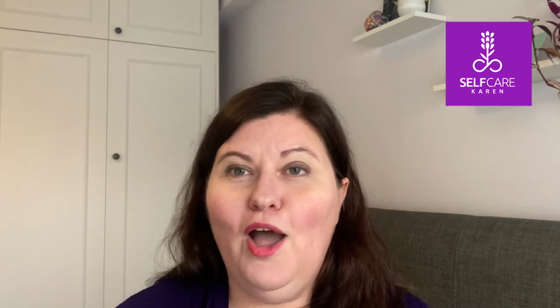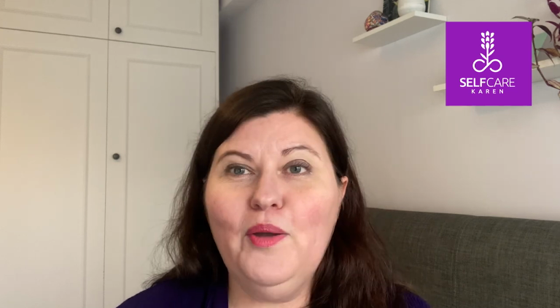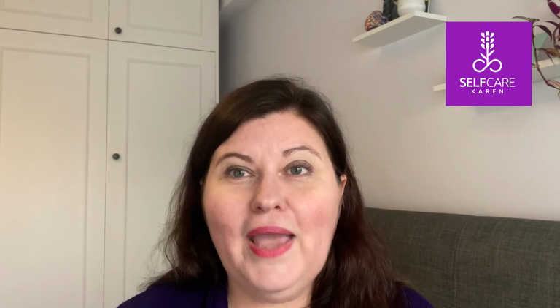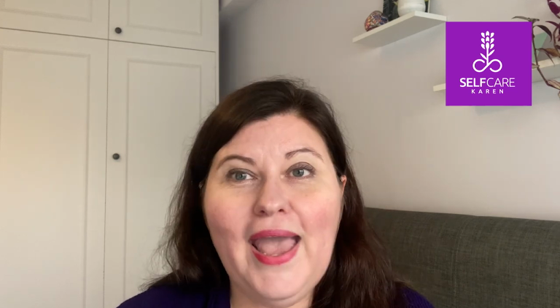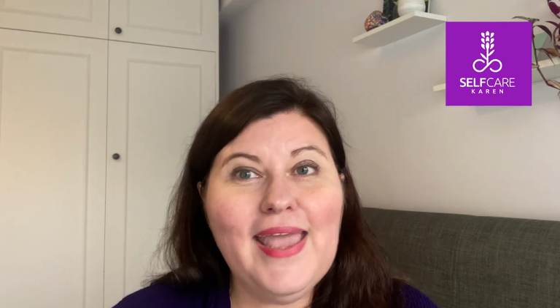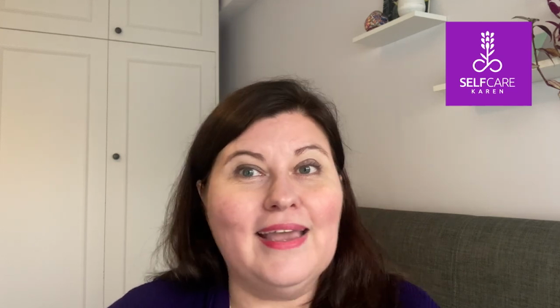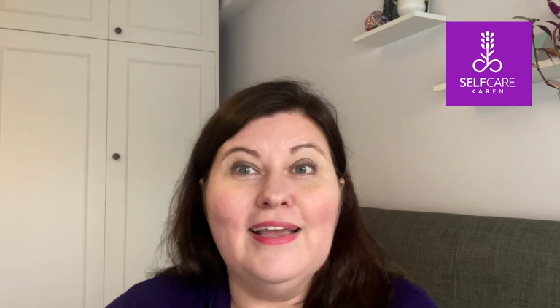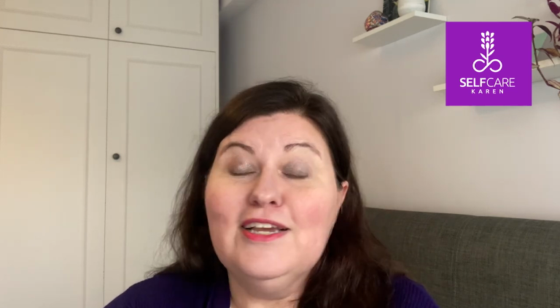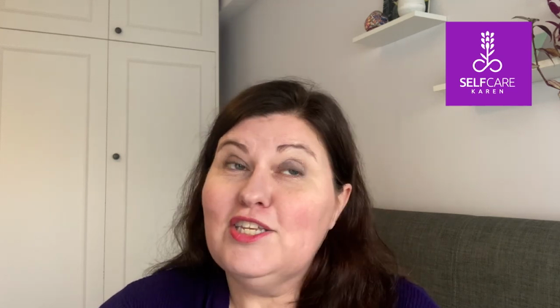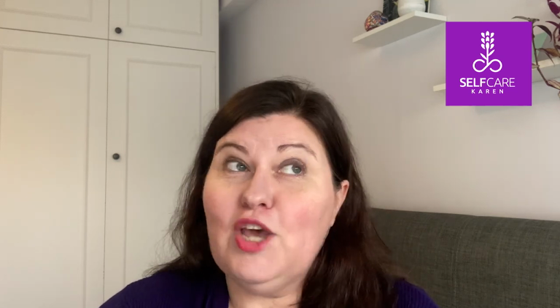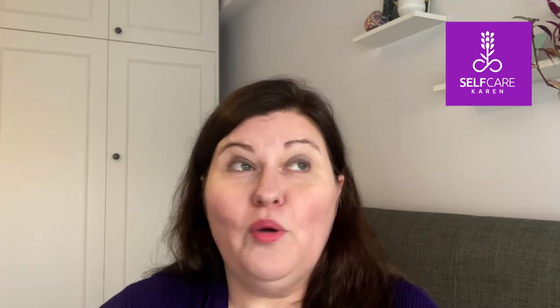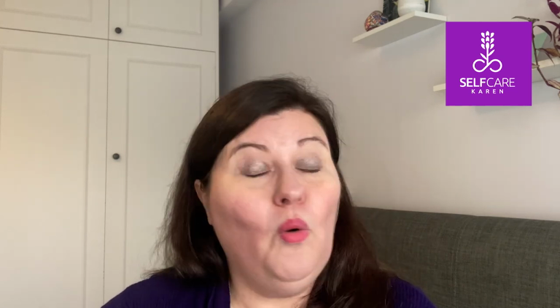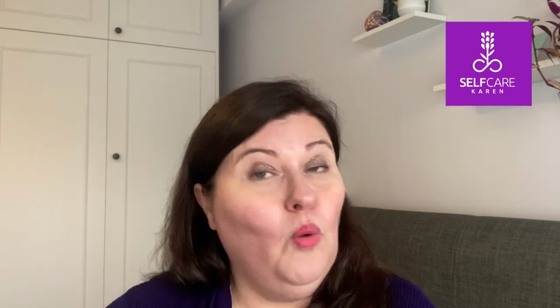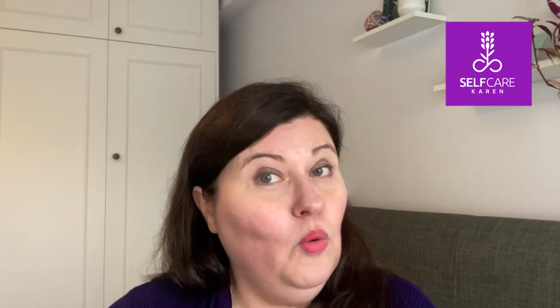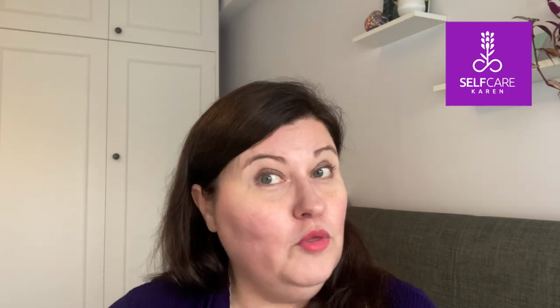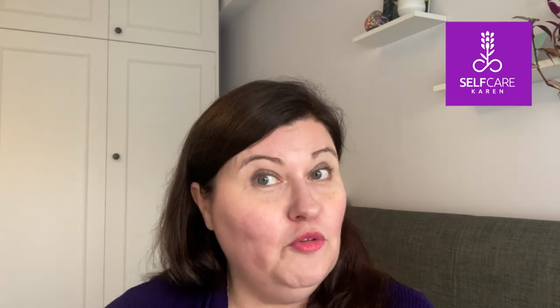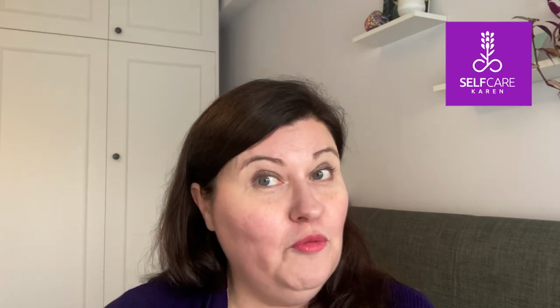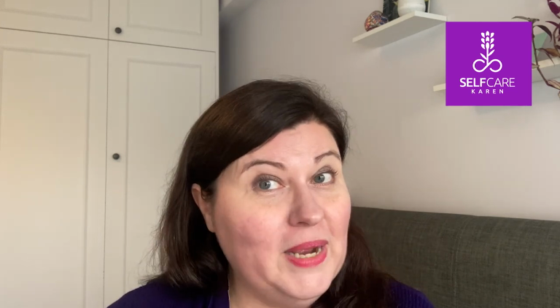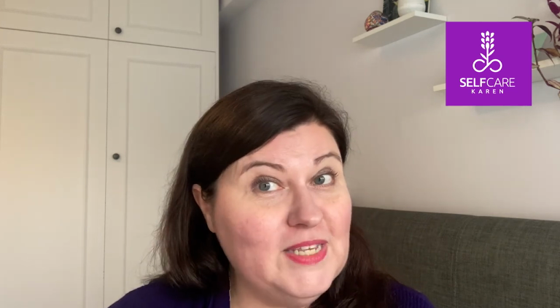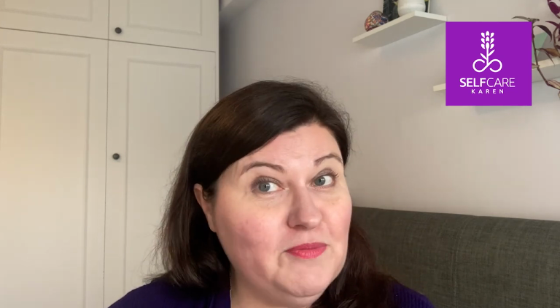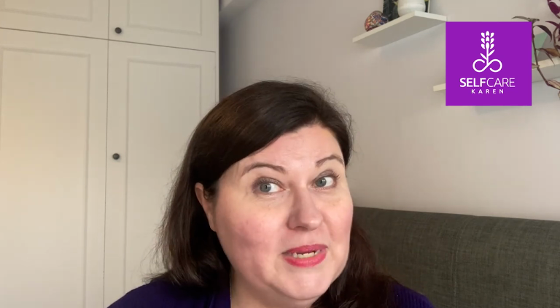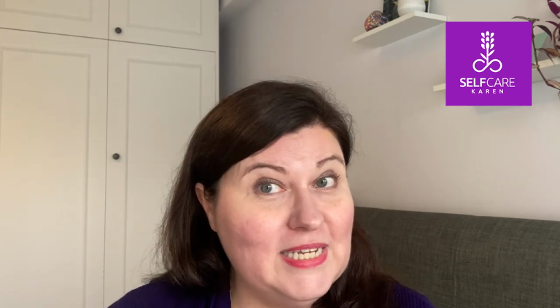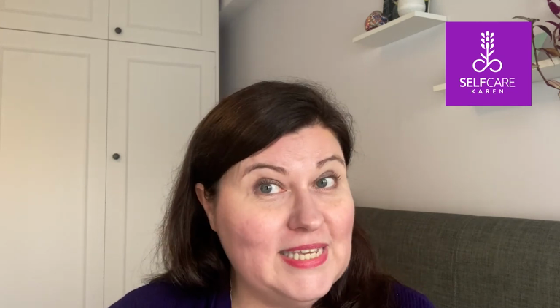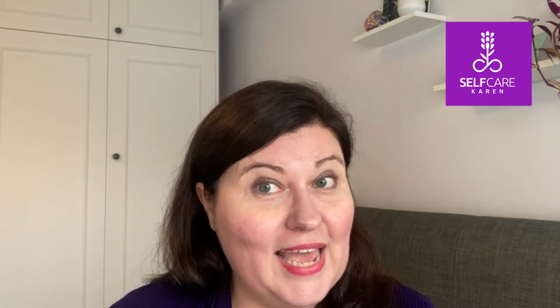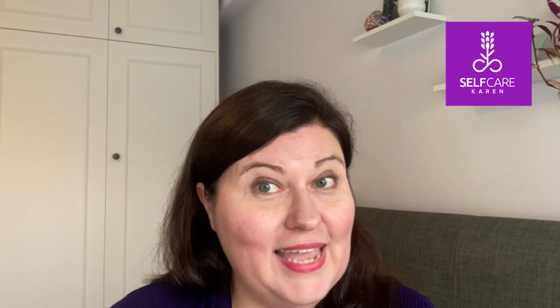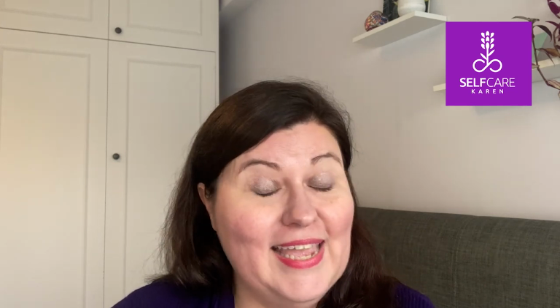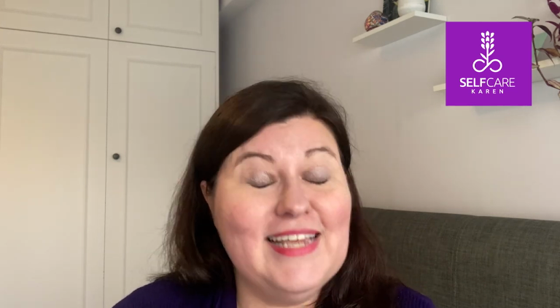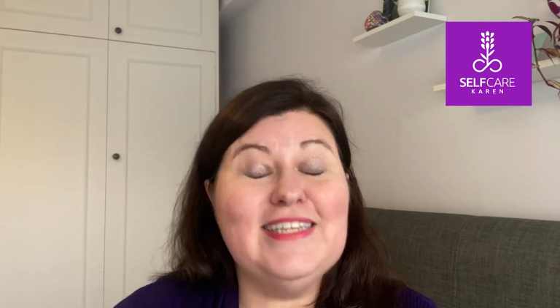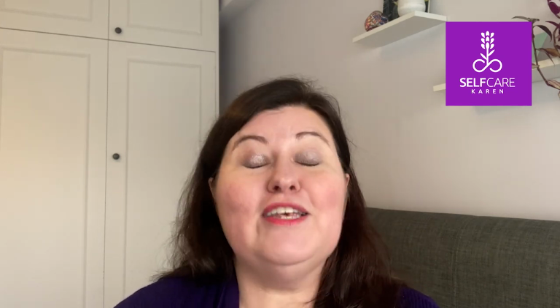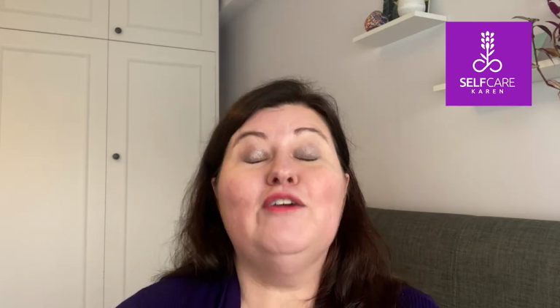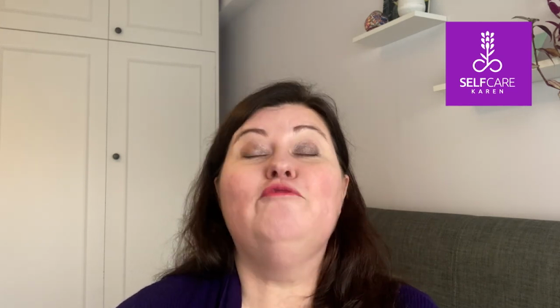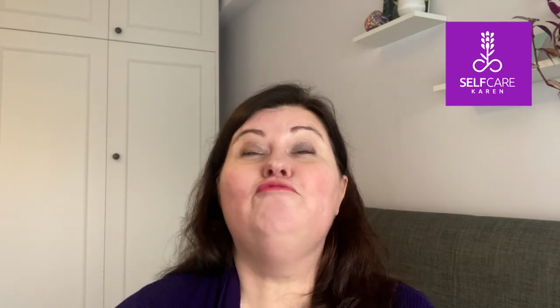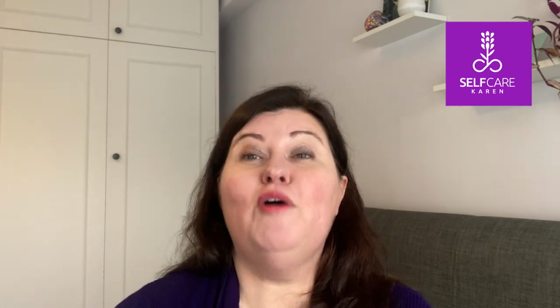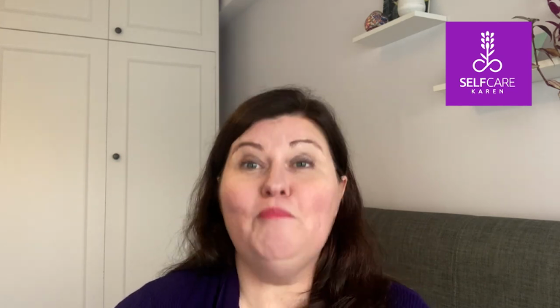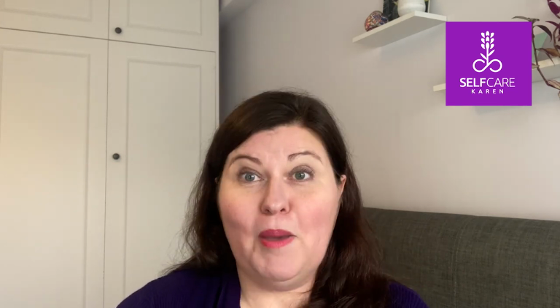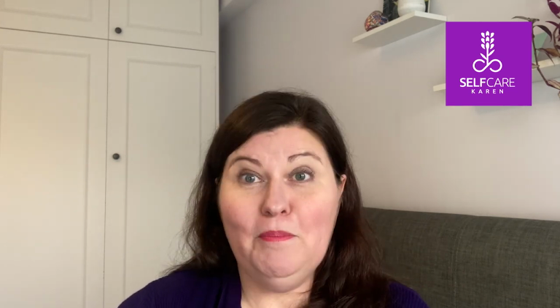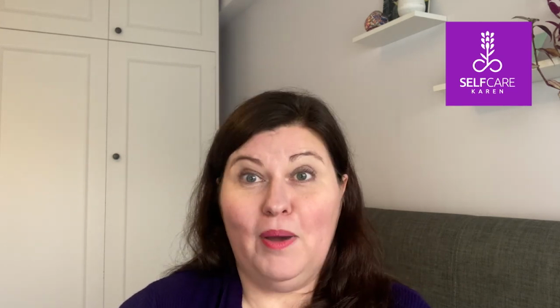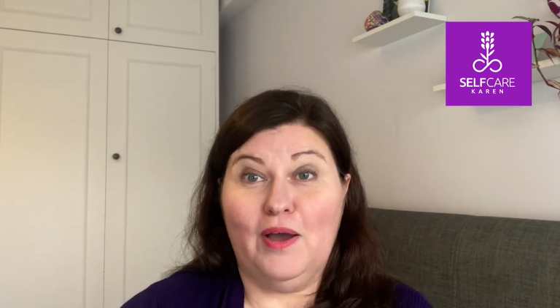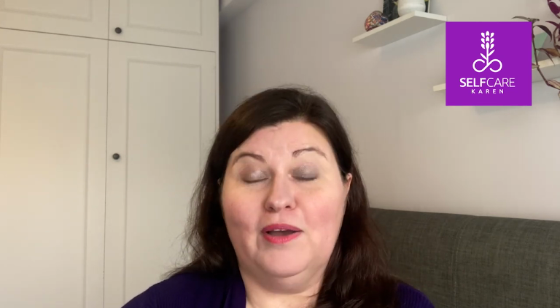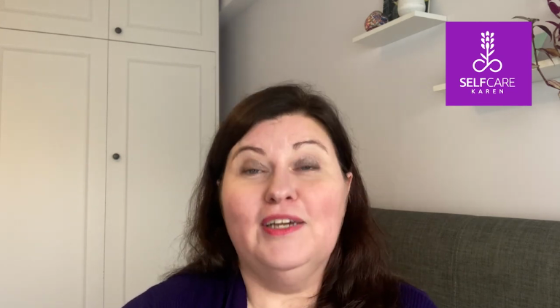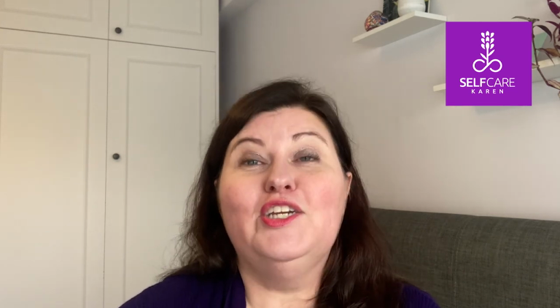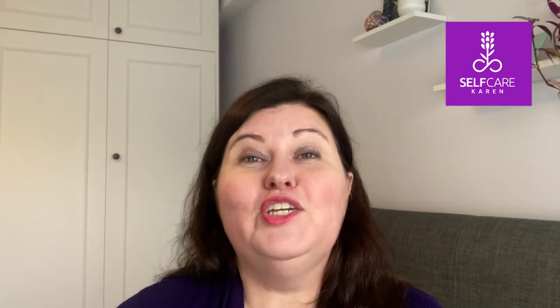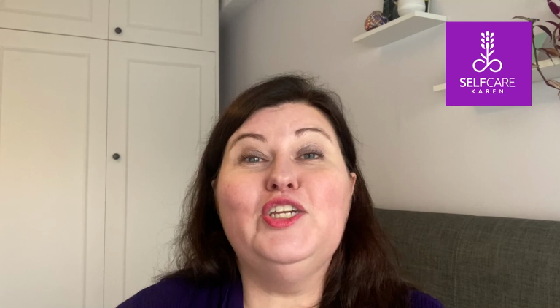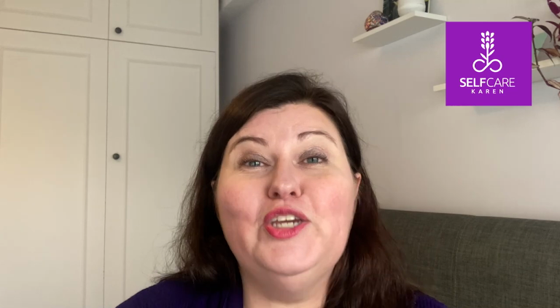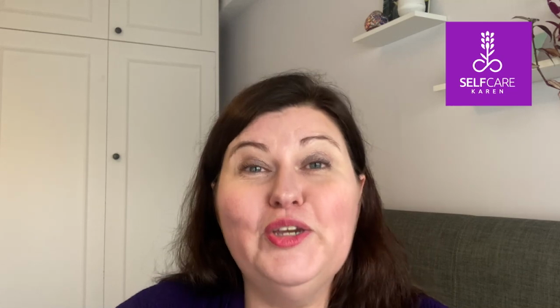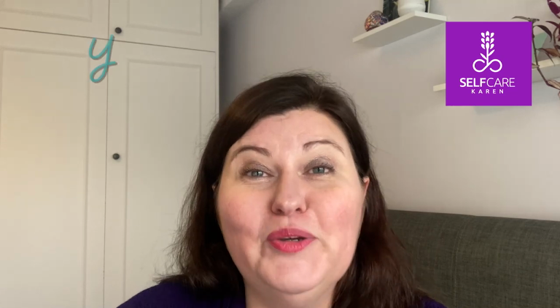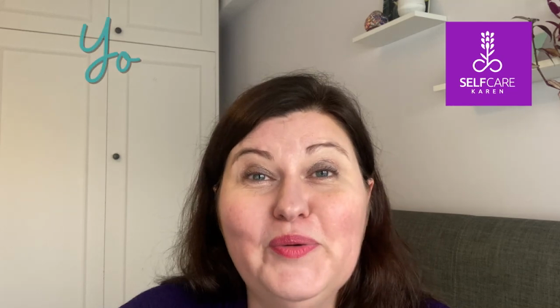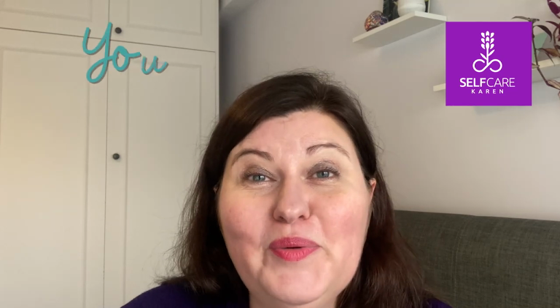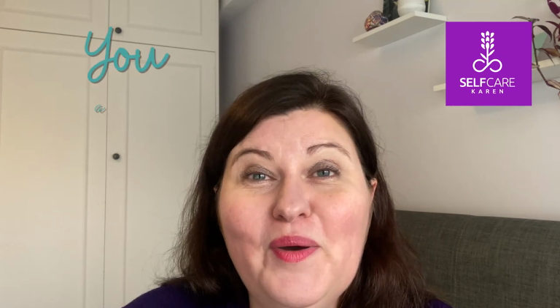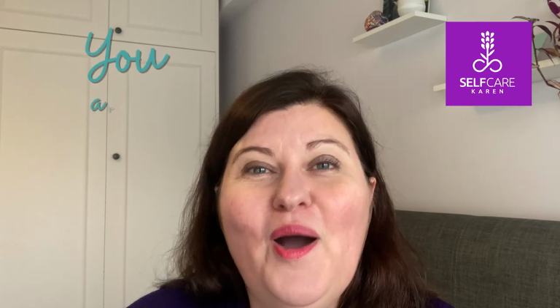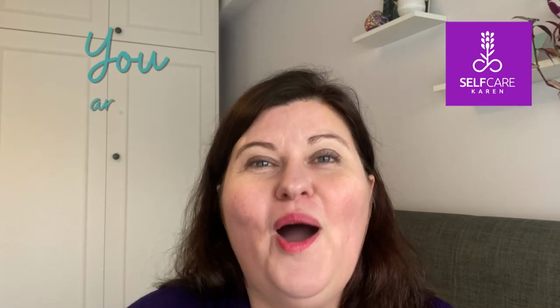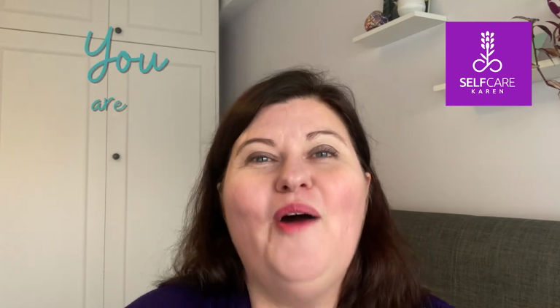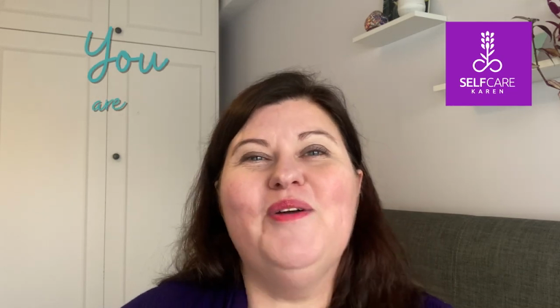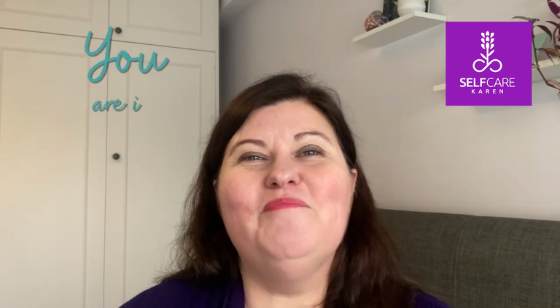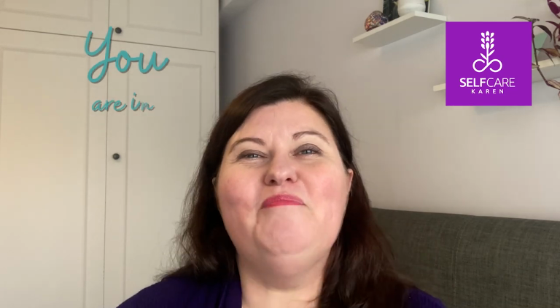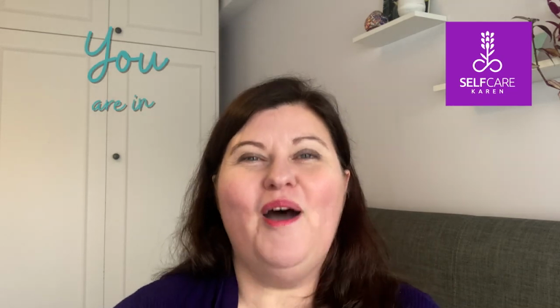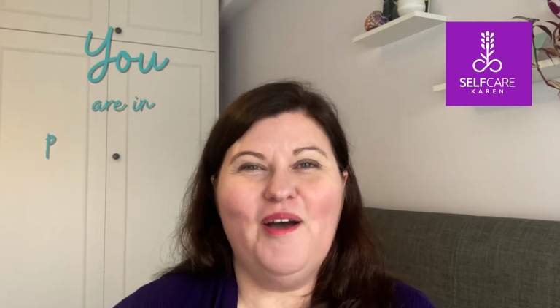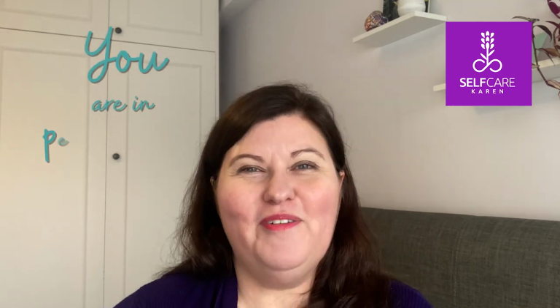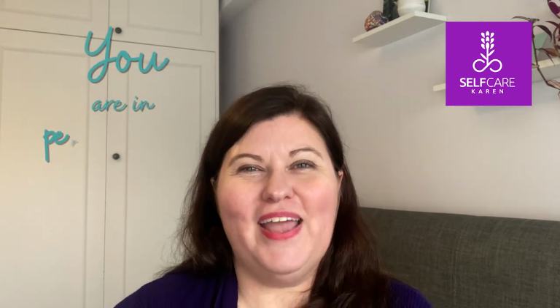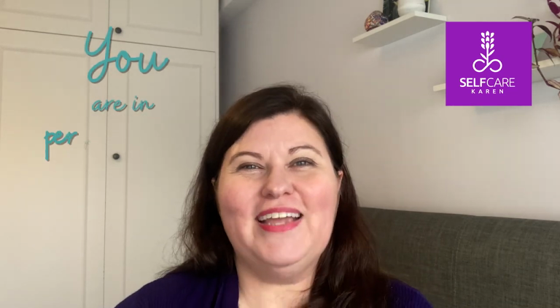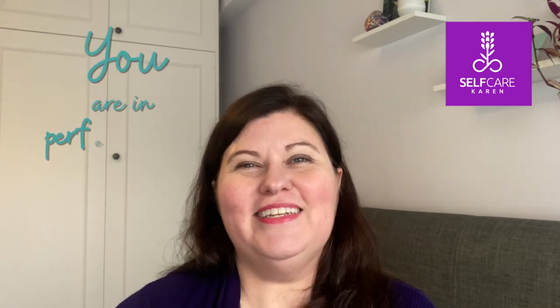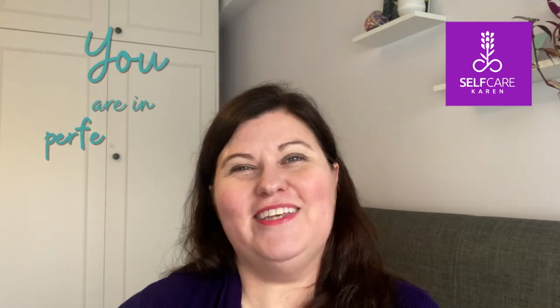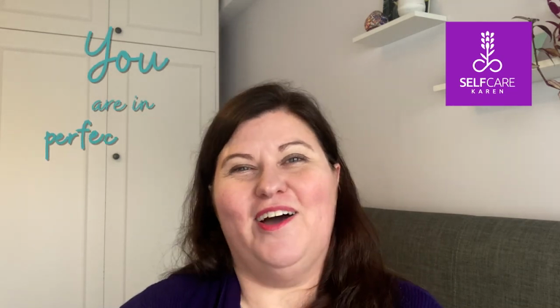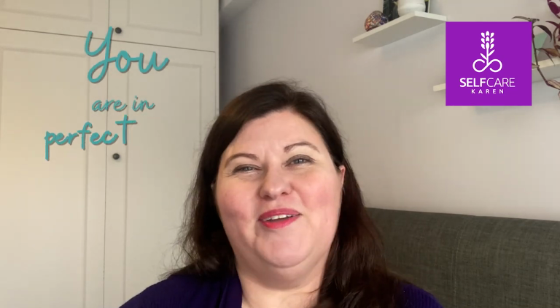All that remains for me to say is: remember, you are in perfect time. See you soon.